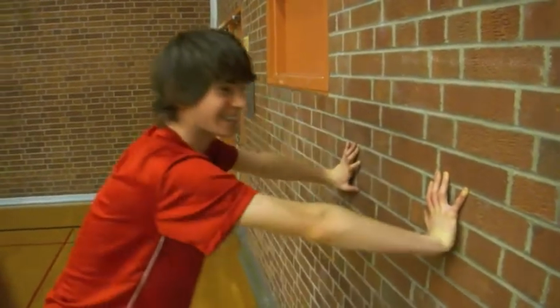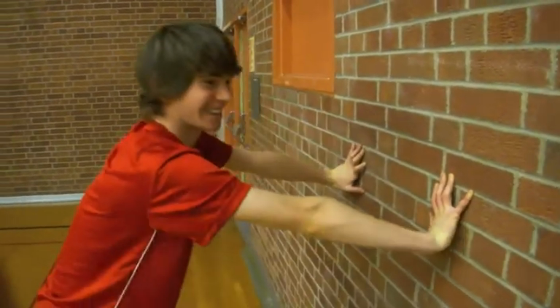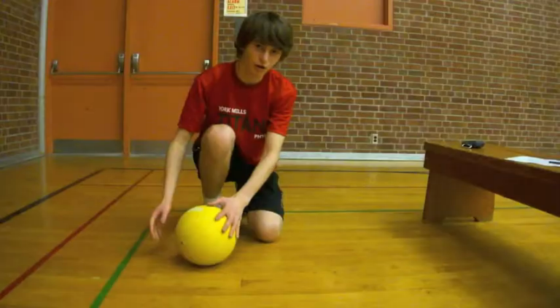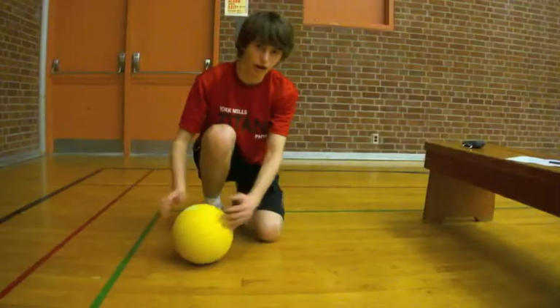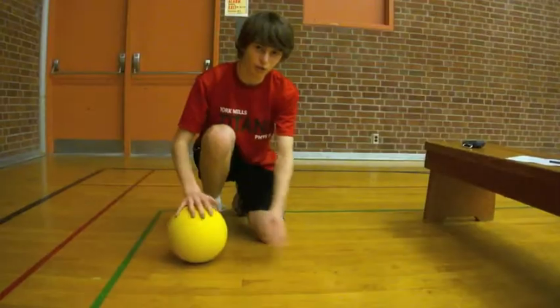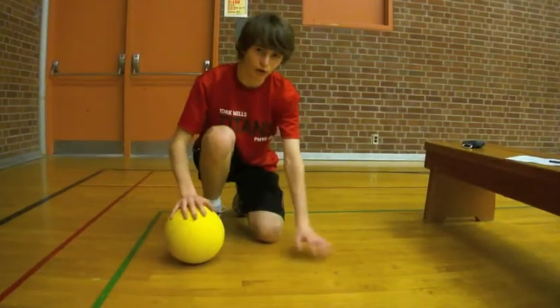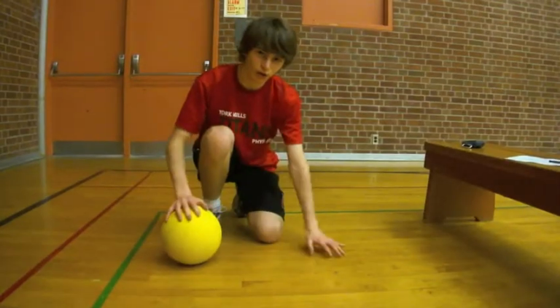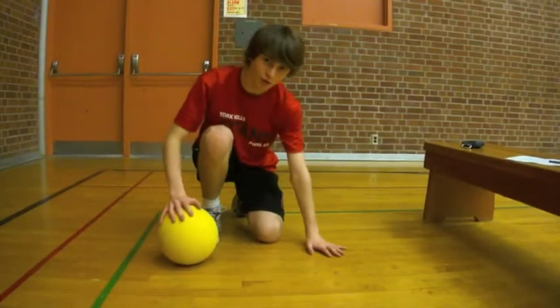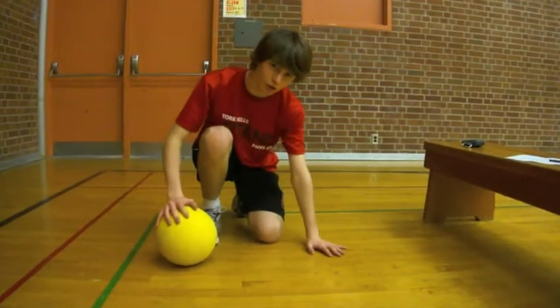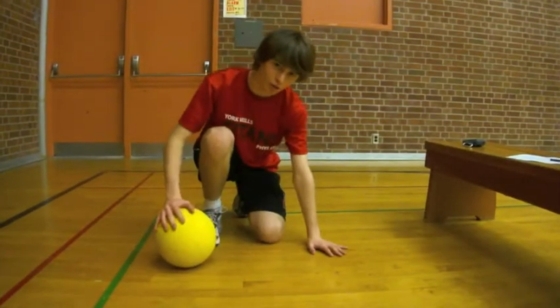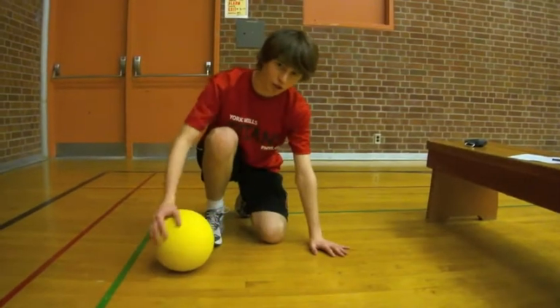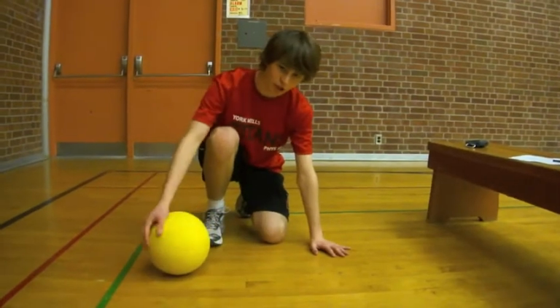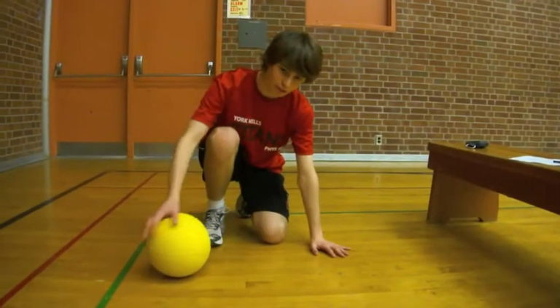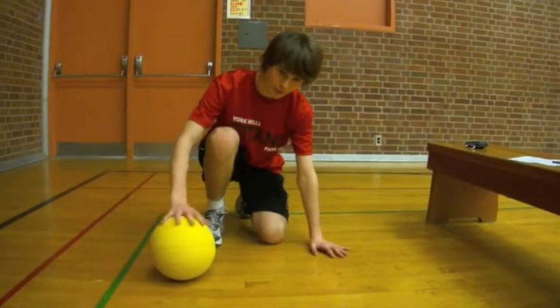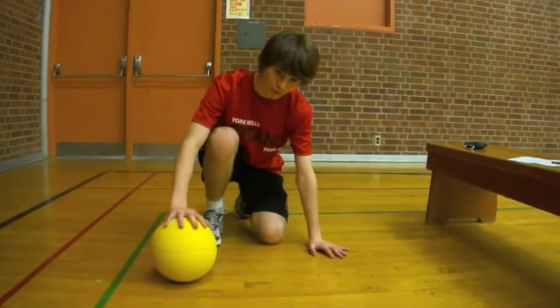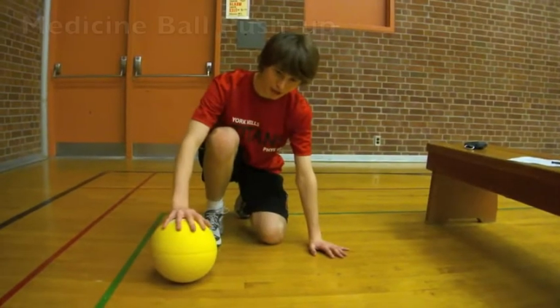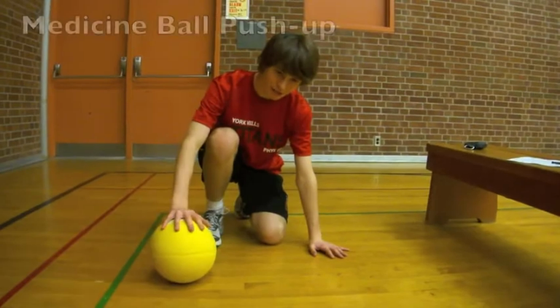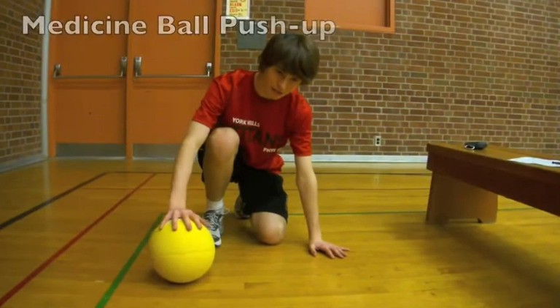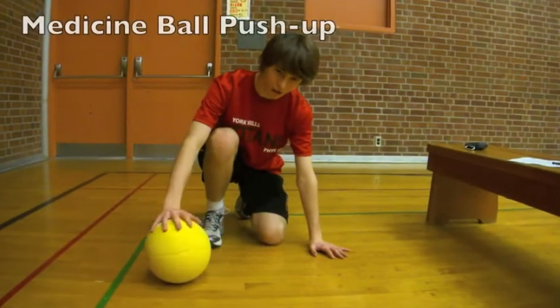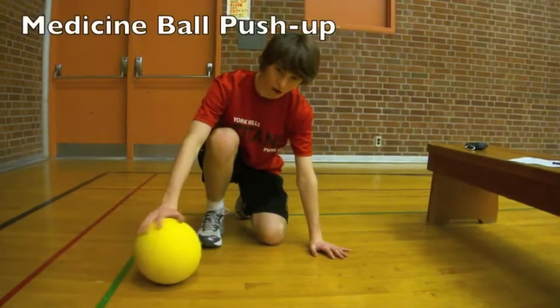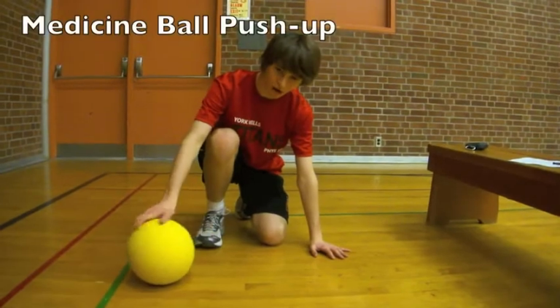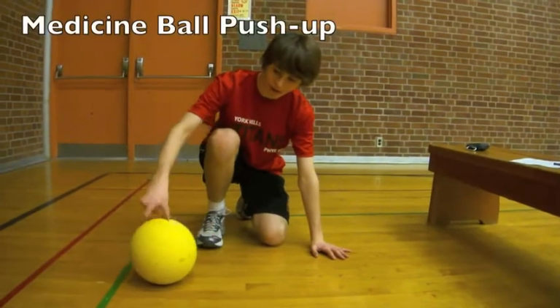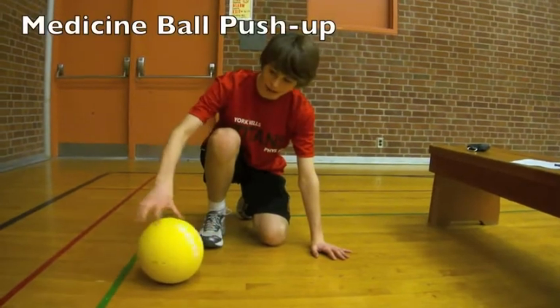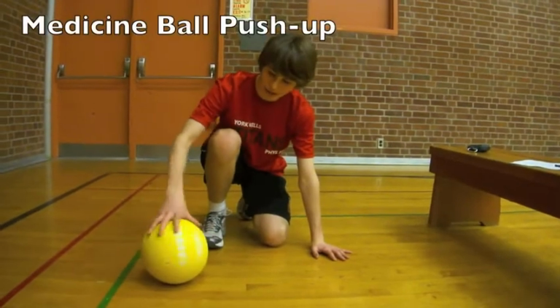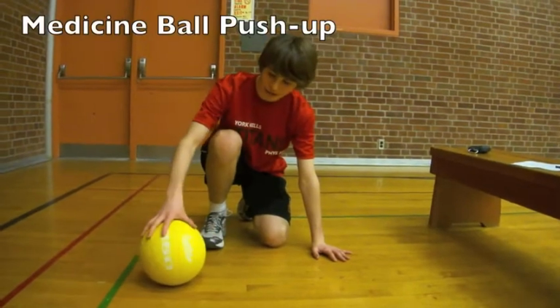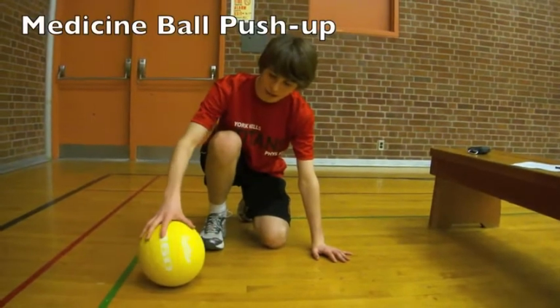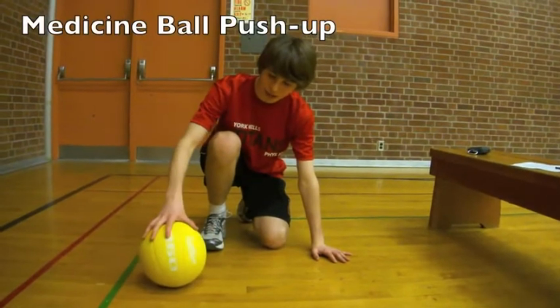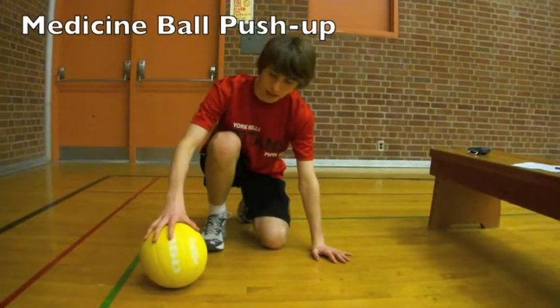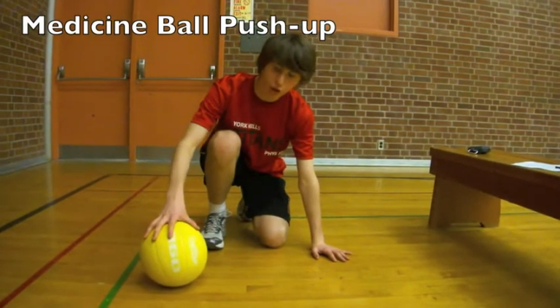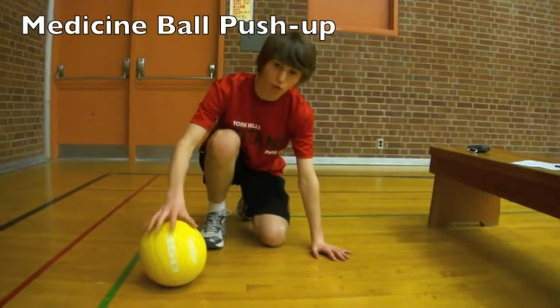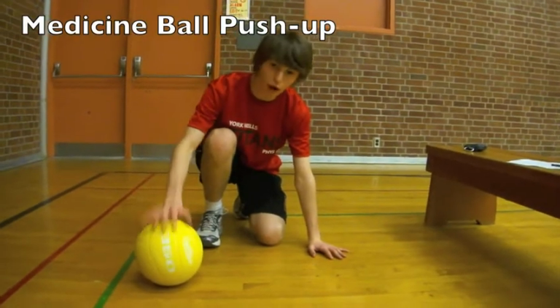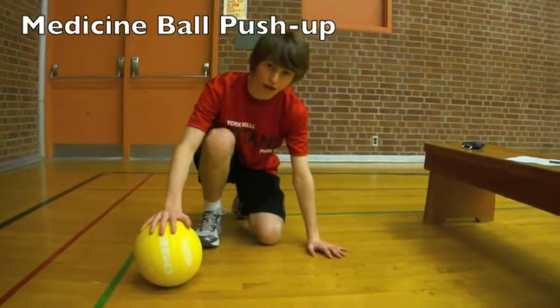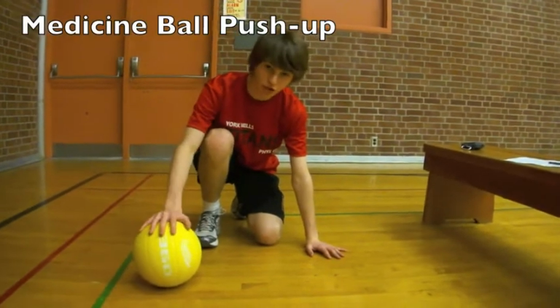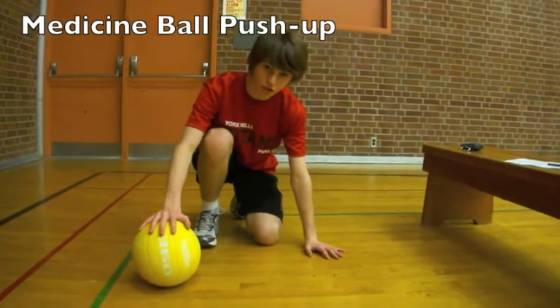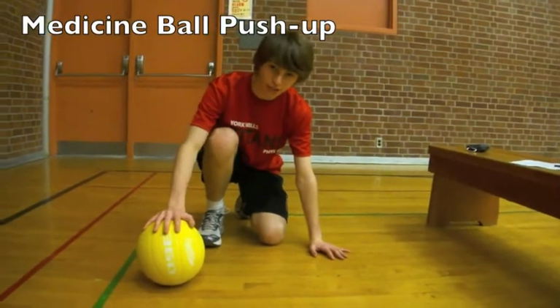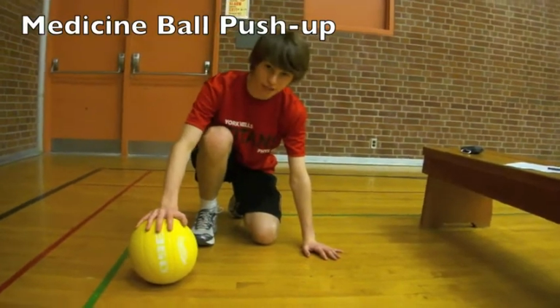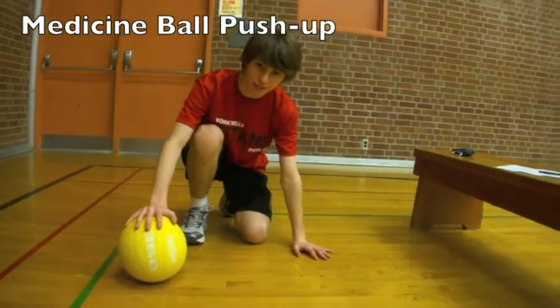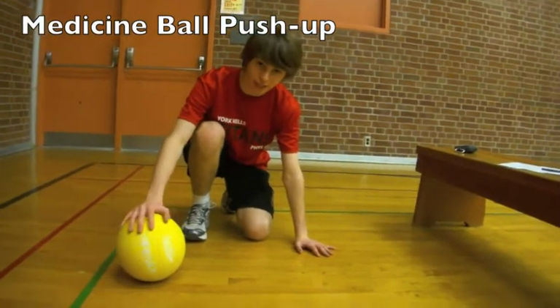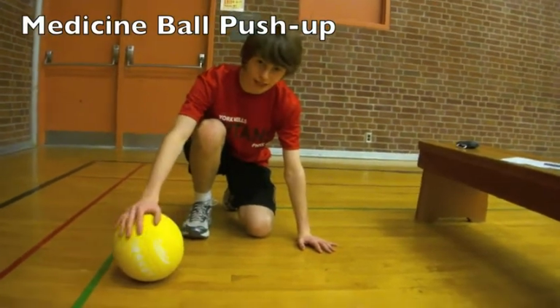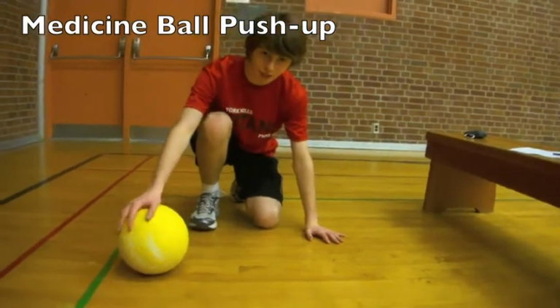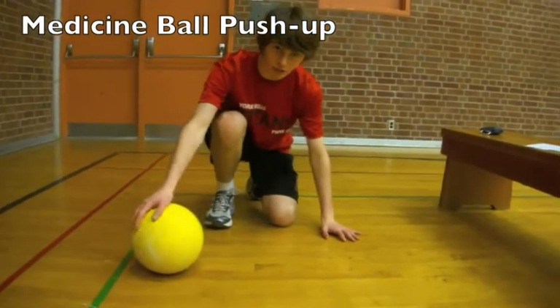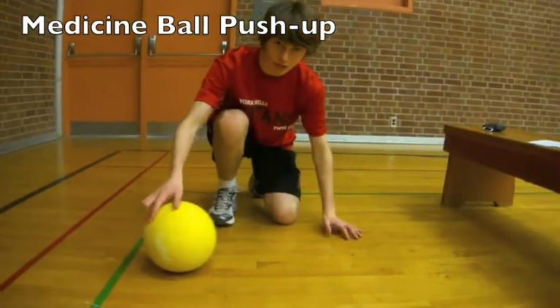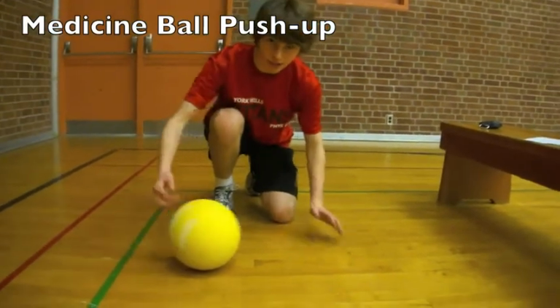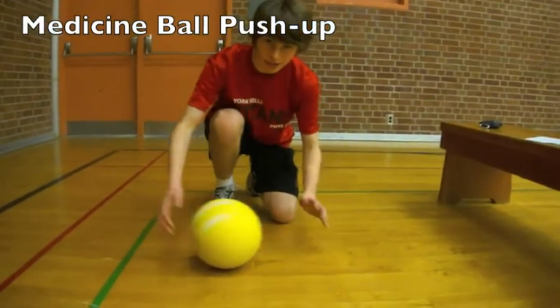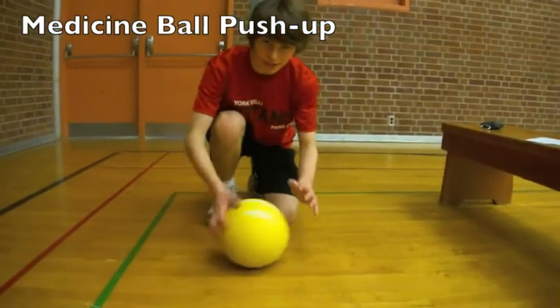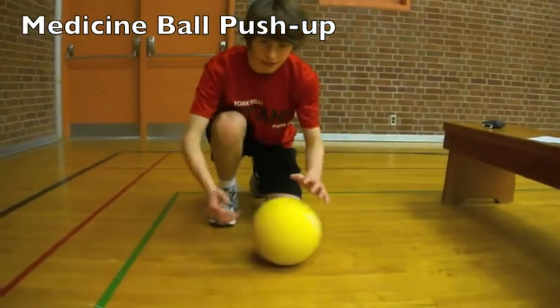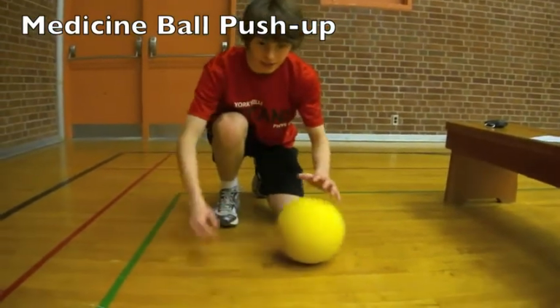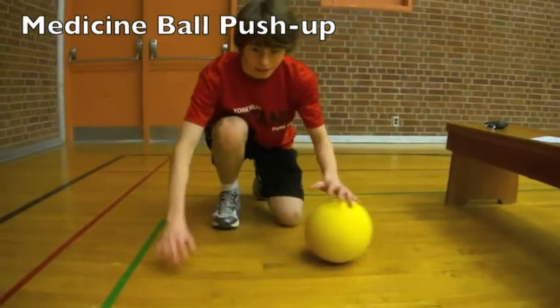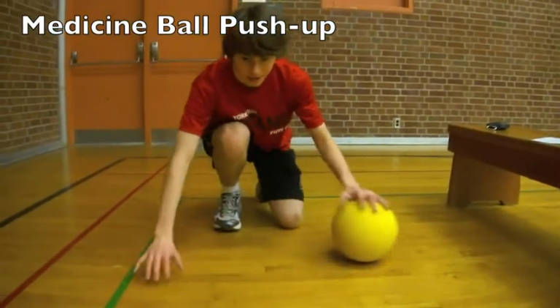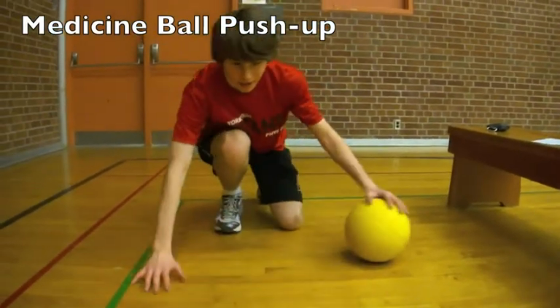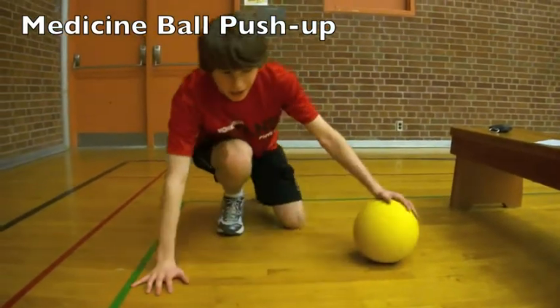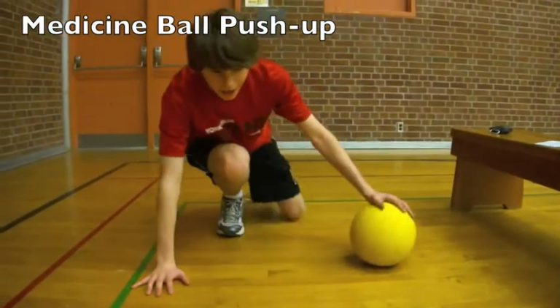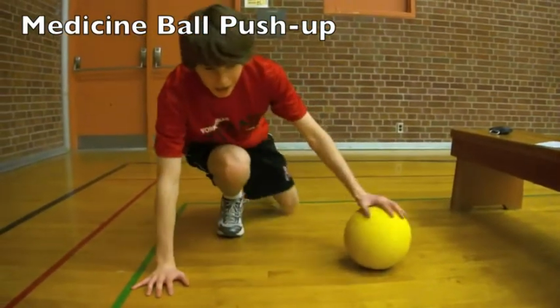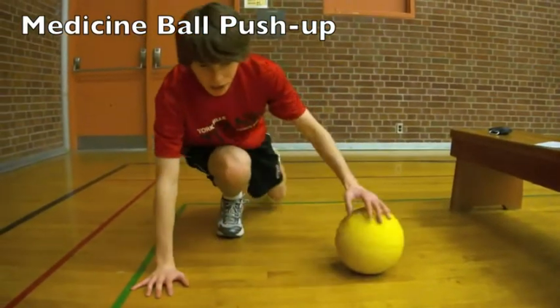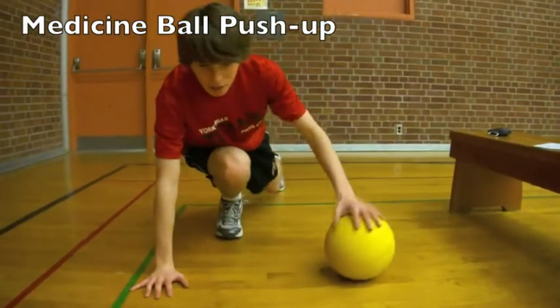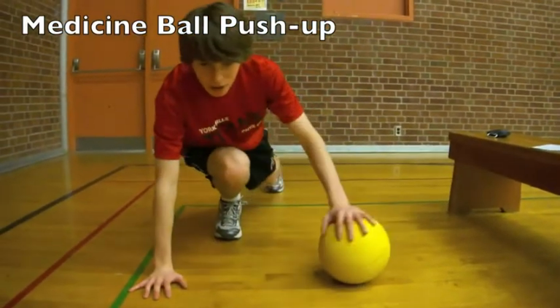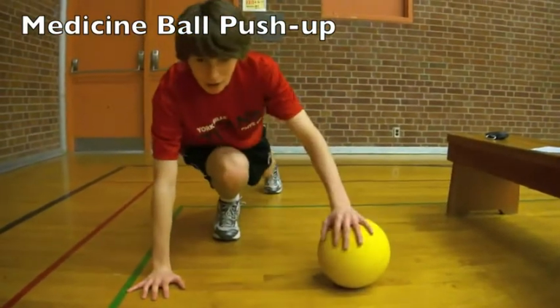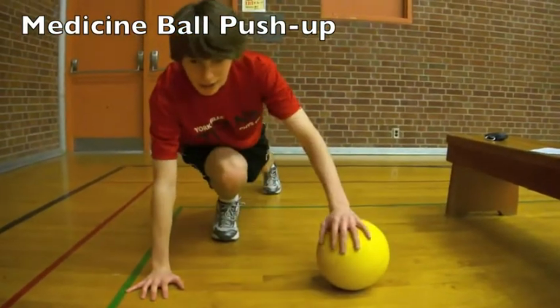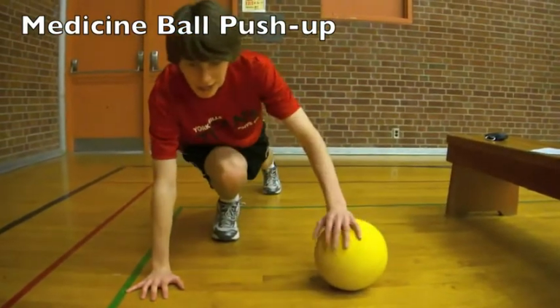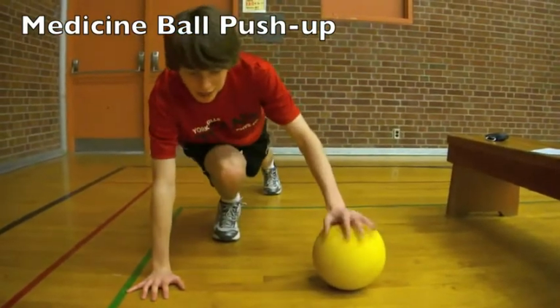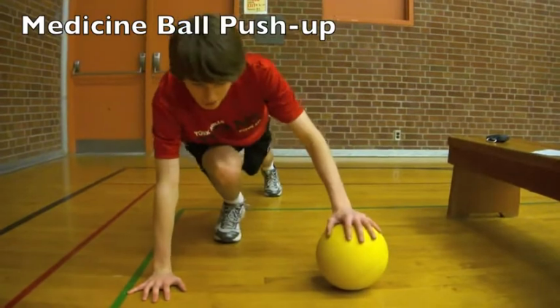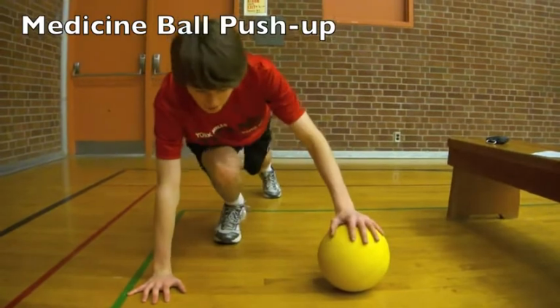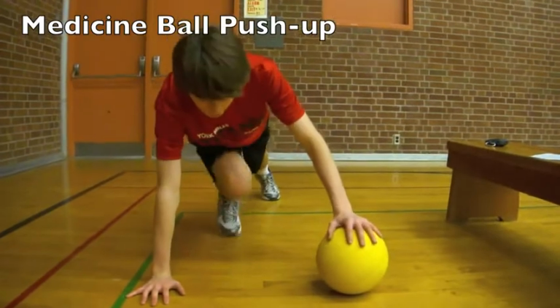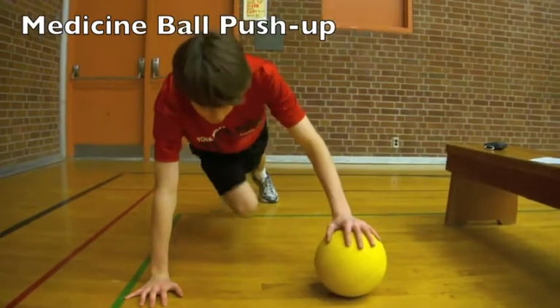Next we're going to be doing push-ups with a medicine ball. This exercise has the most intensity, and you'll be doing ten of them.